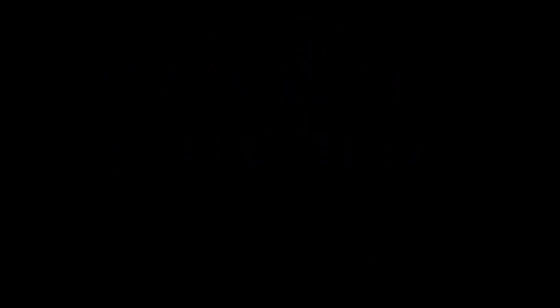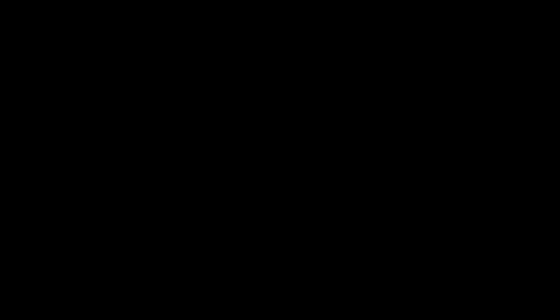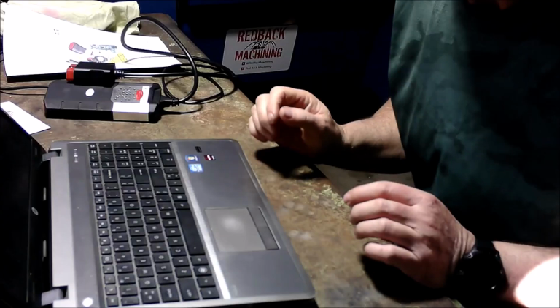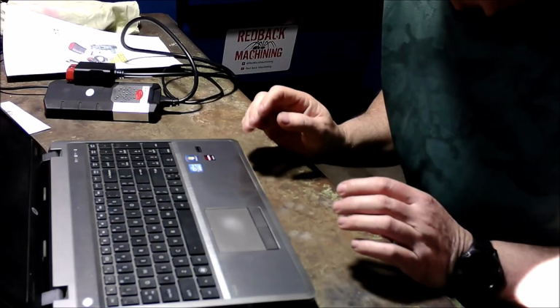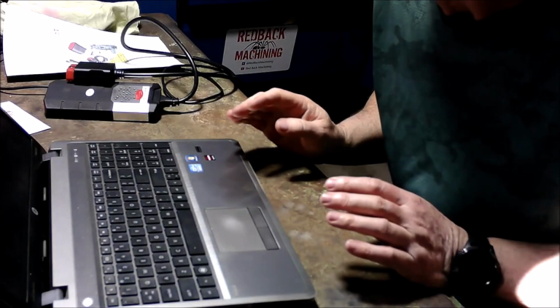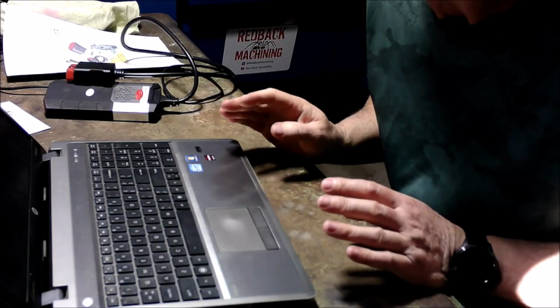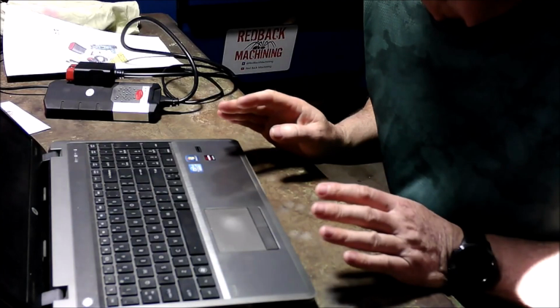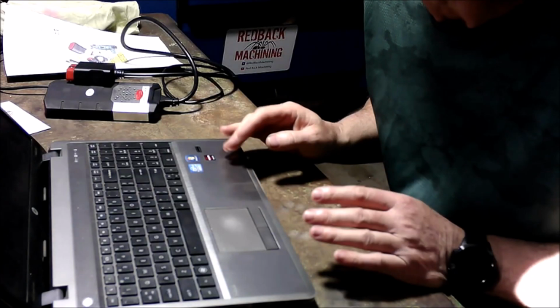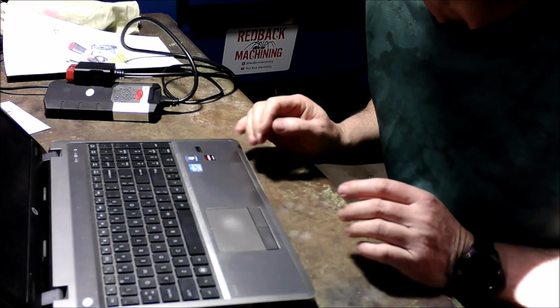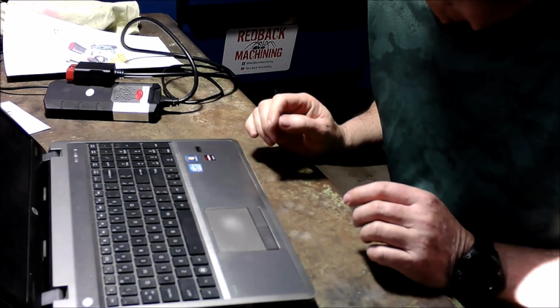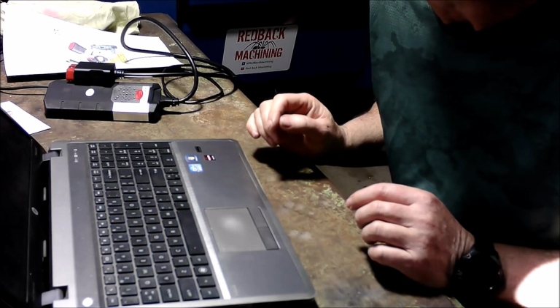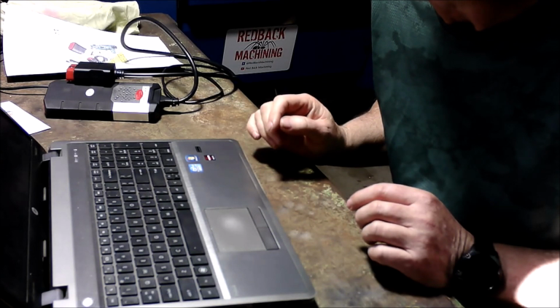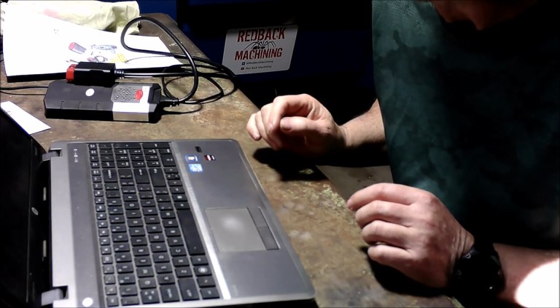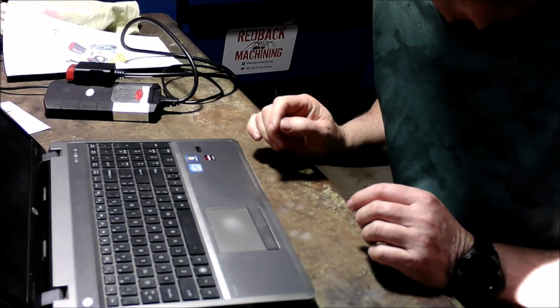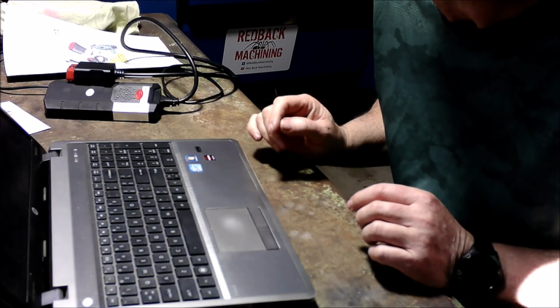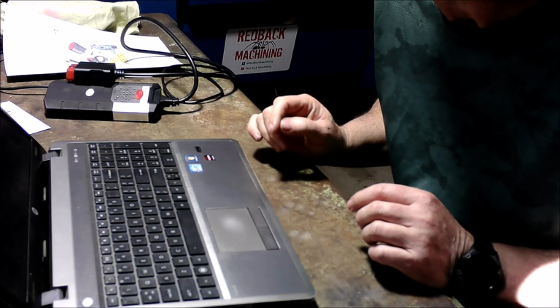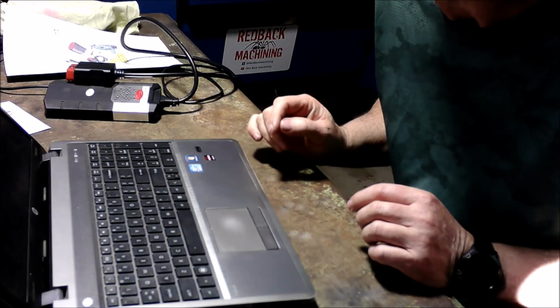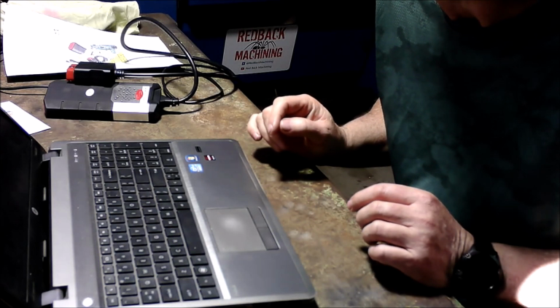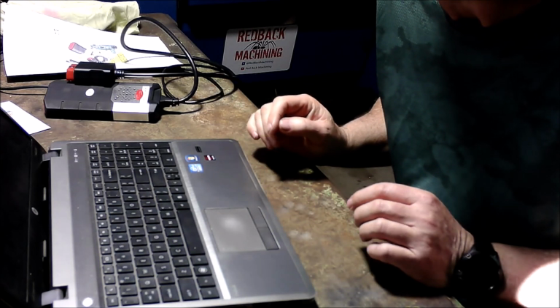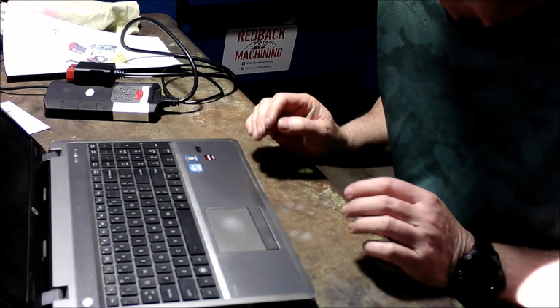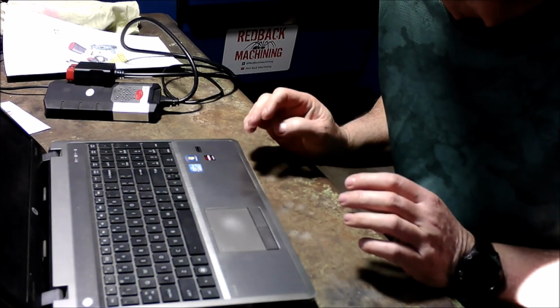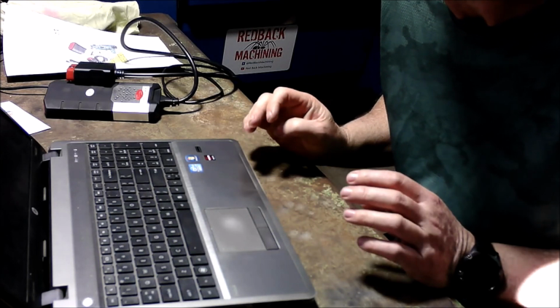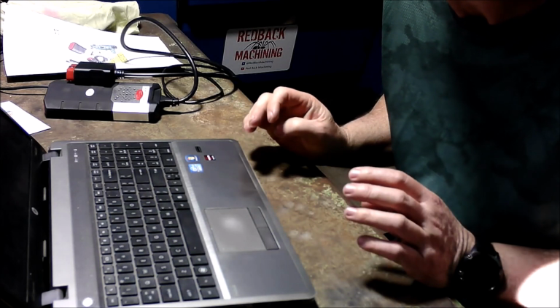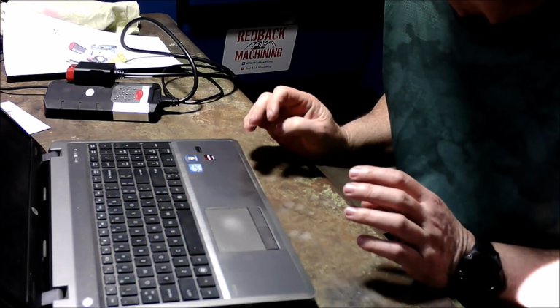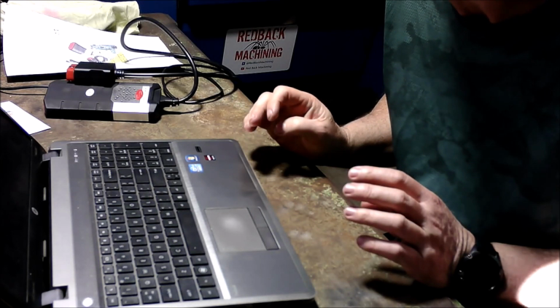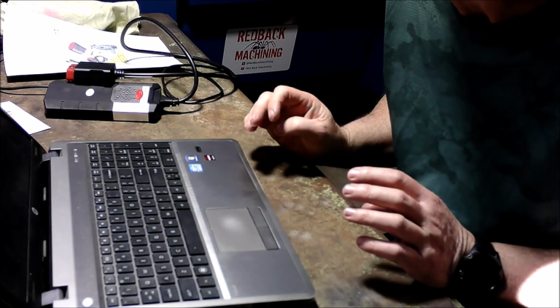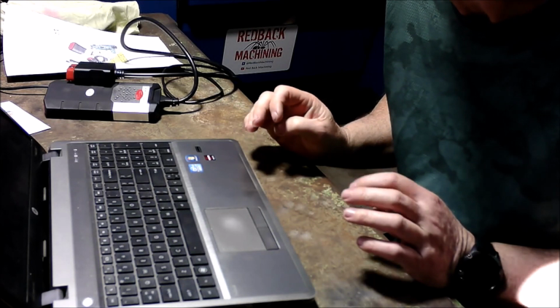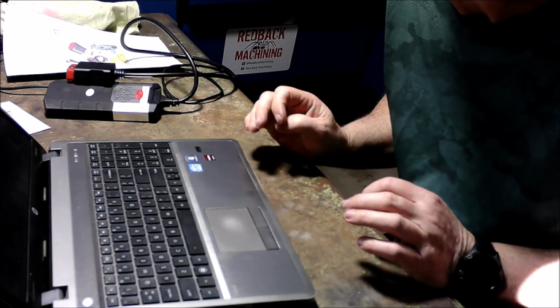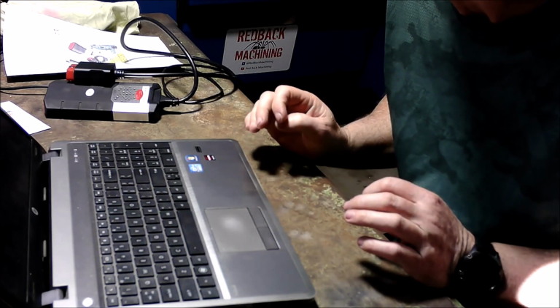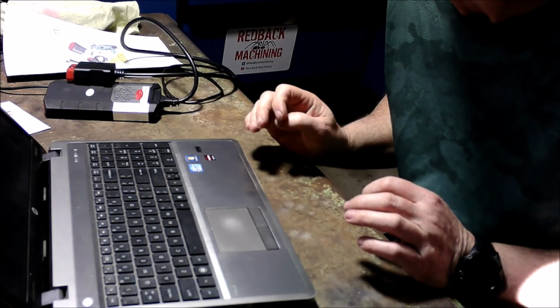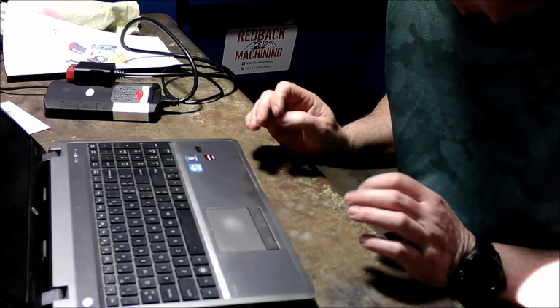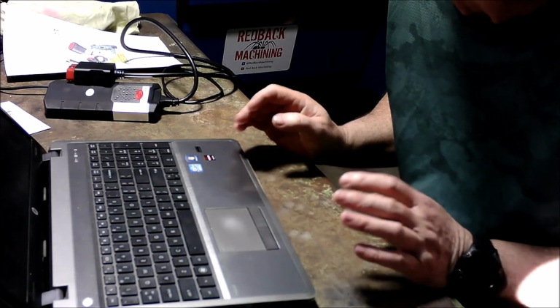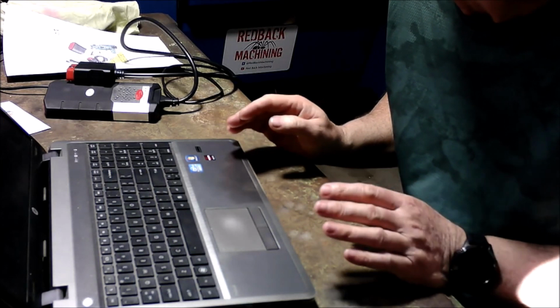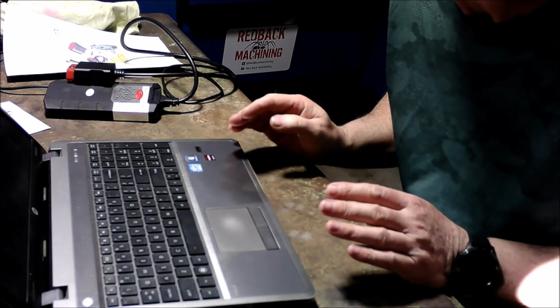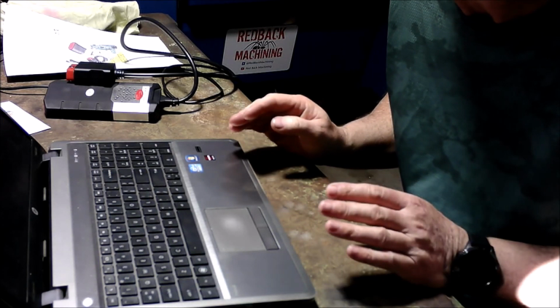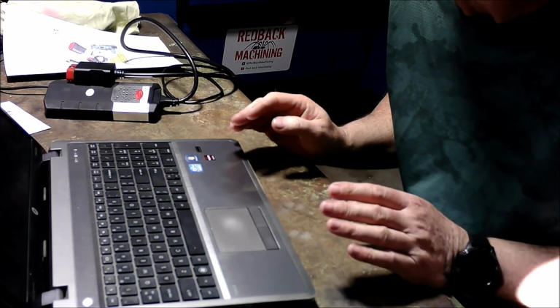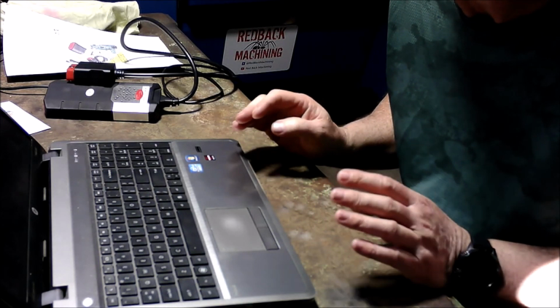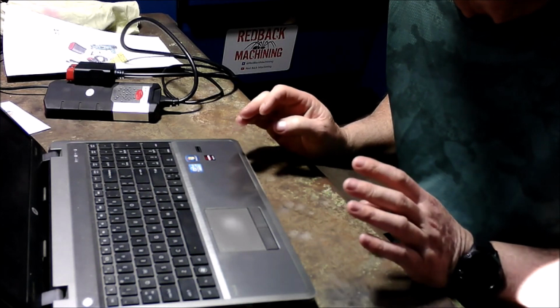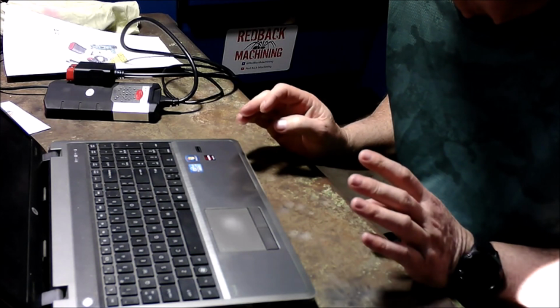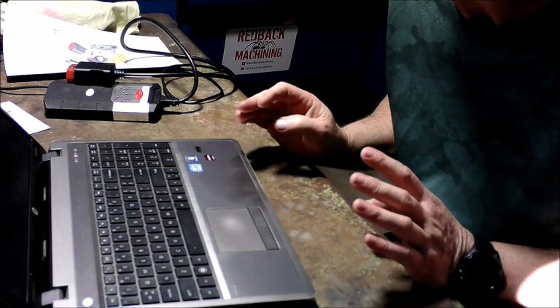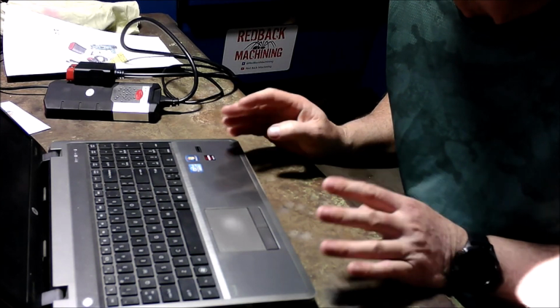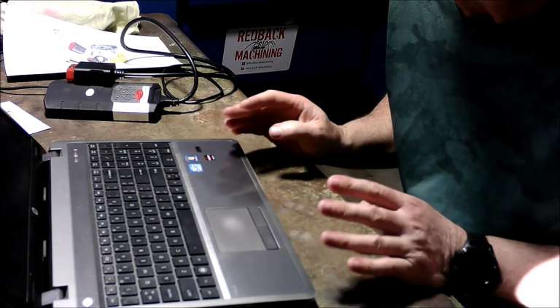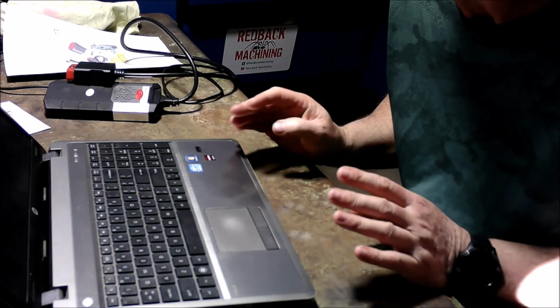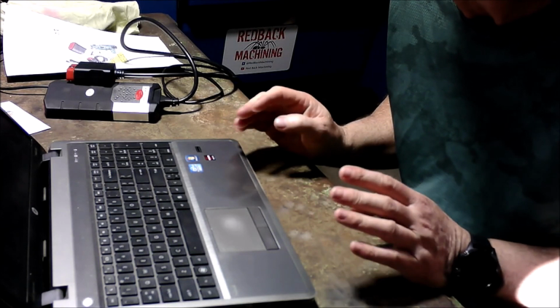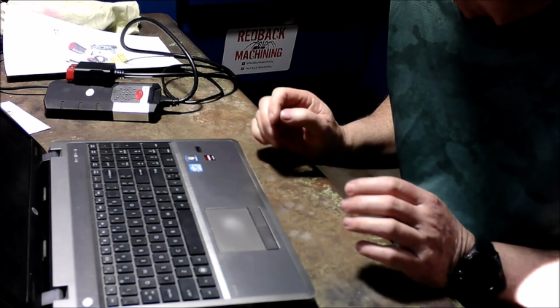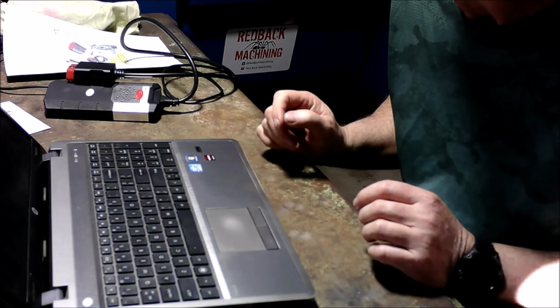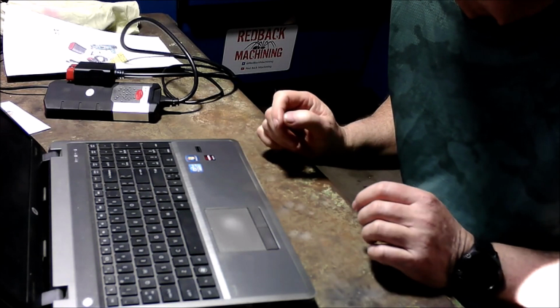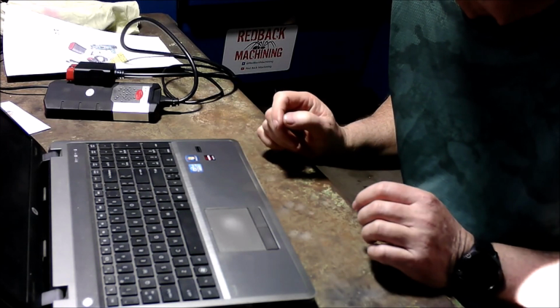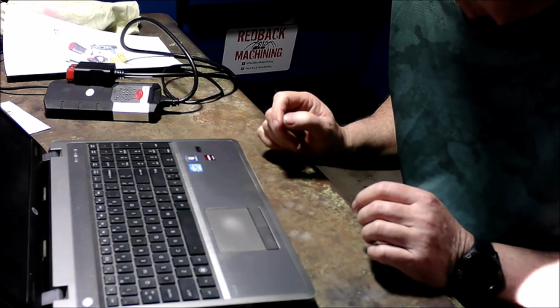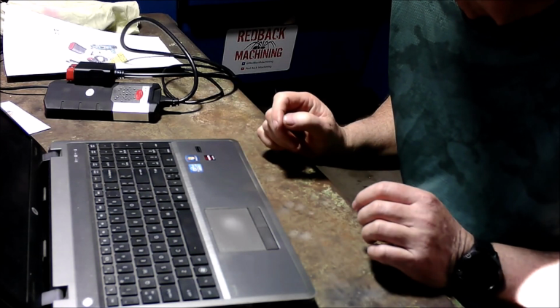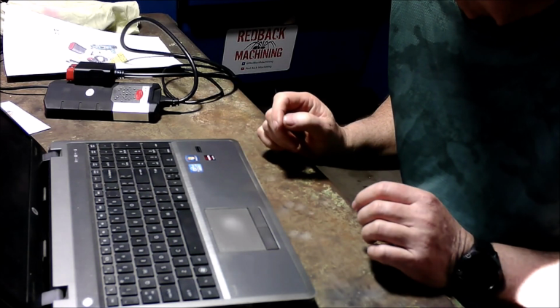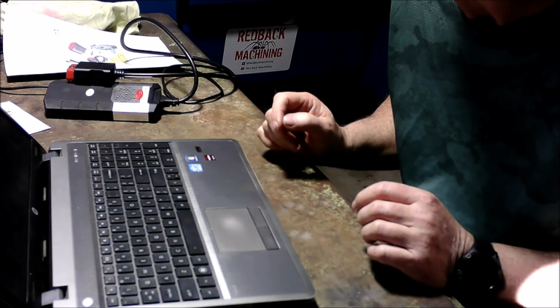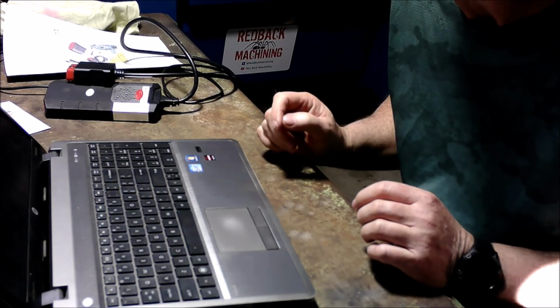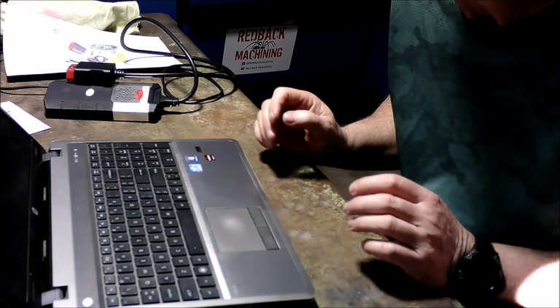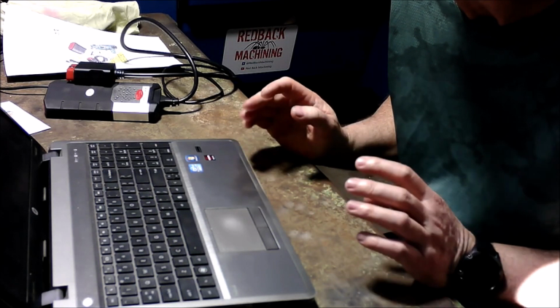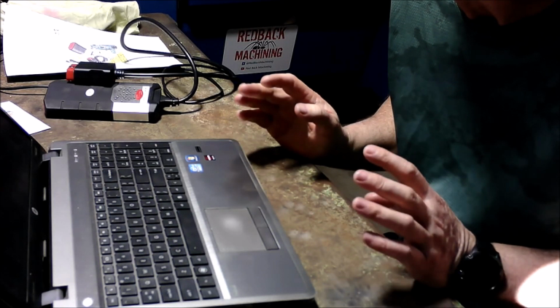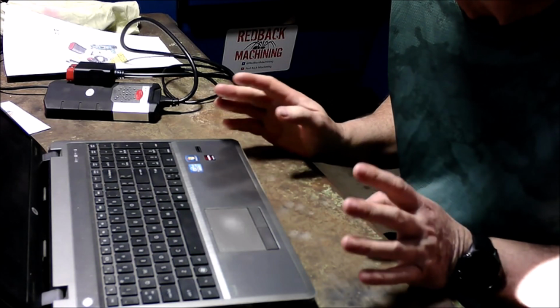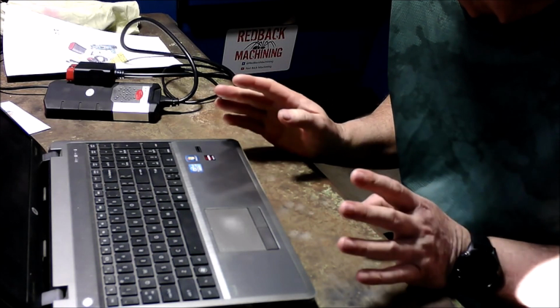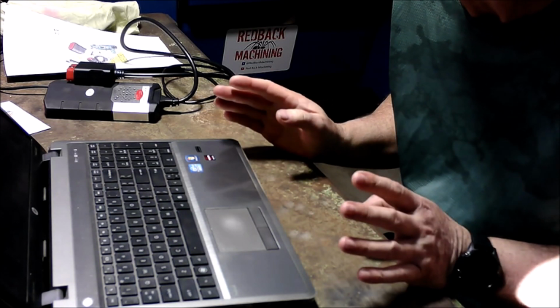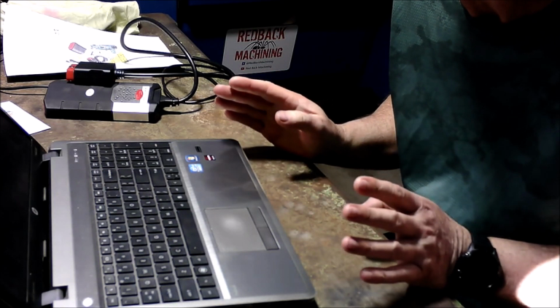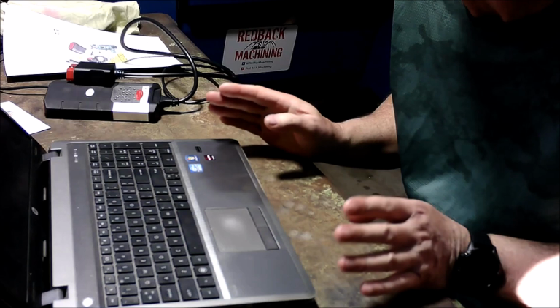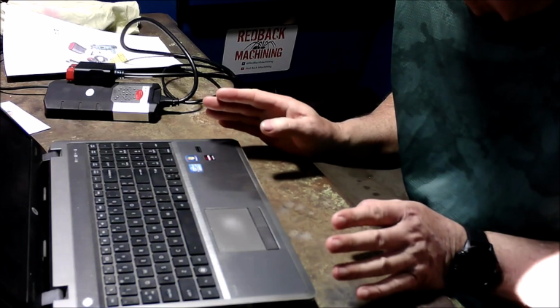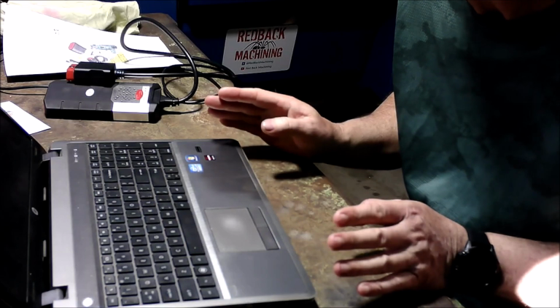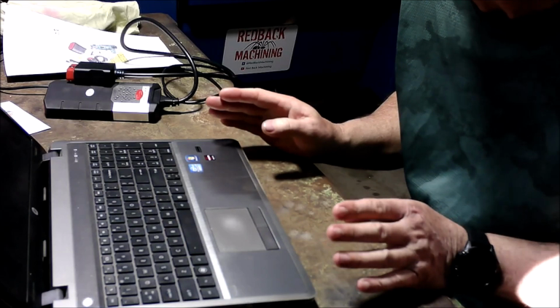This is a quick video on how to log into the Cratewall V200 ECU.